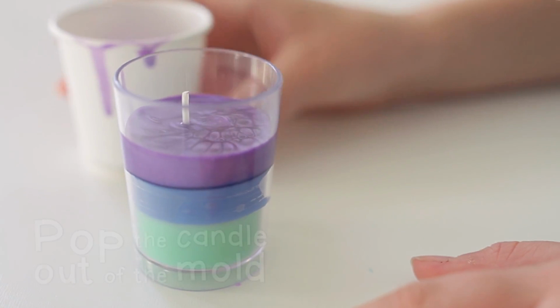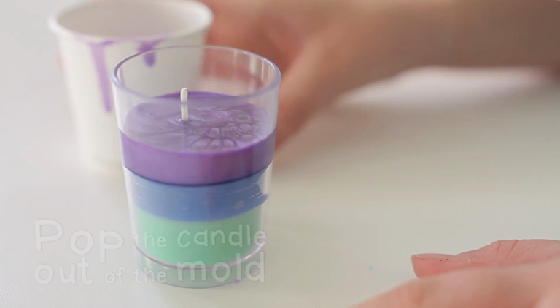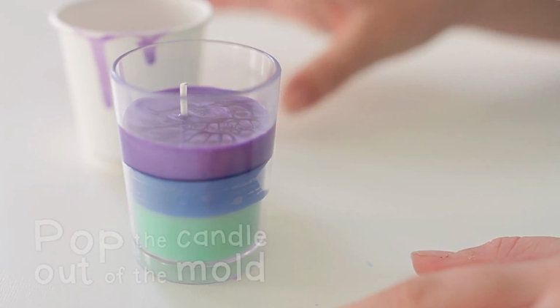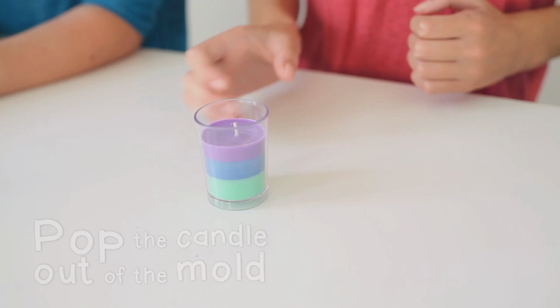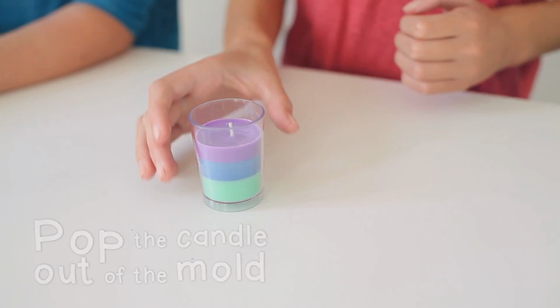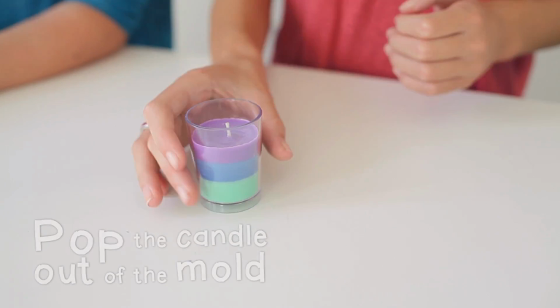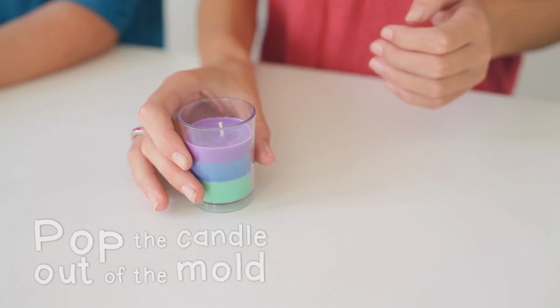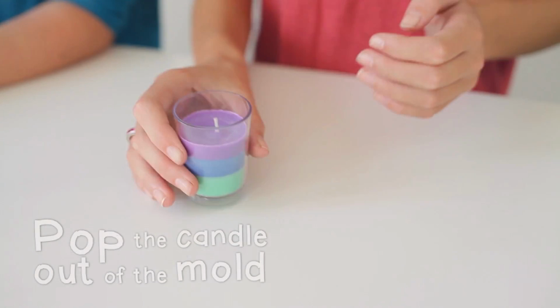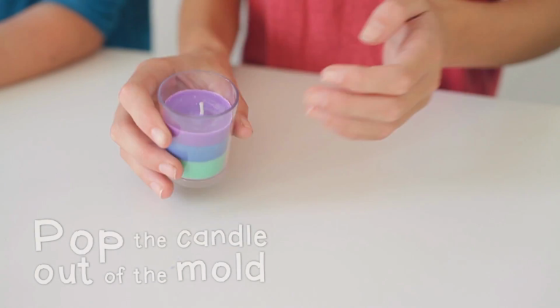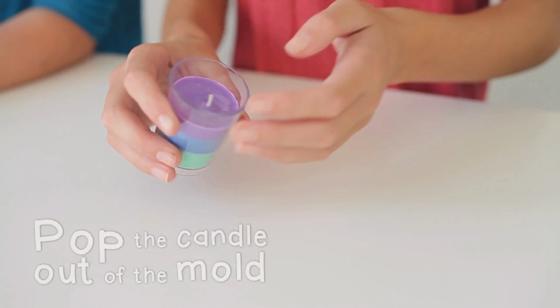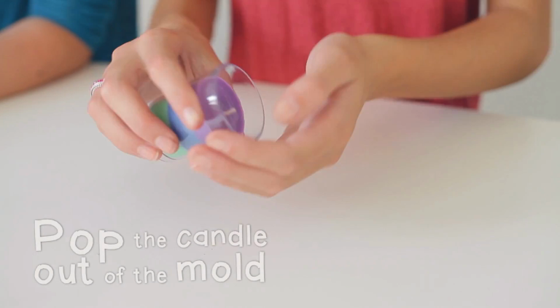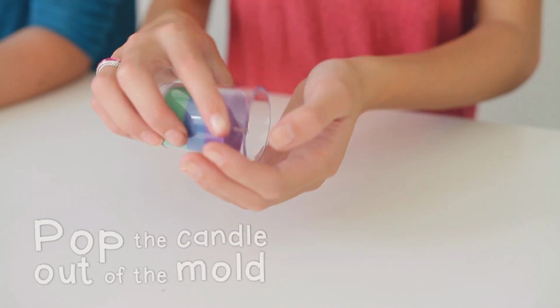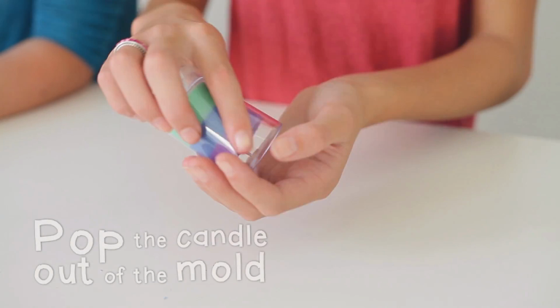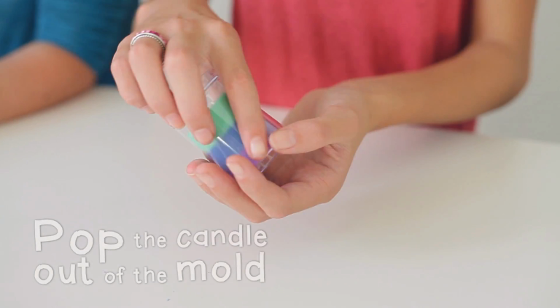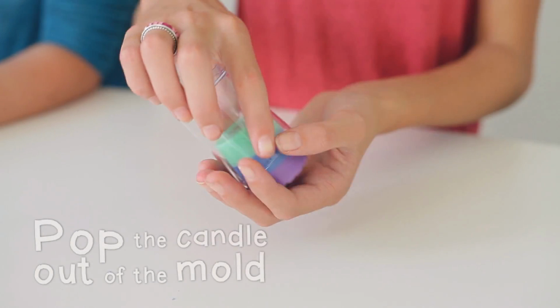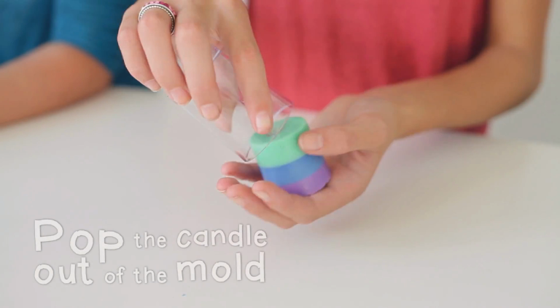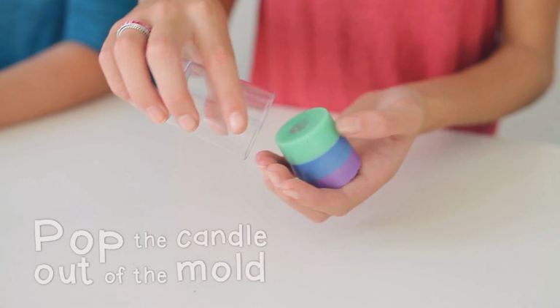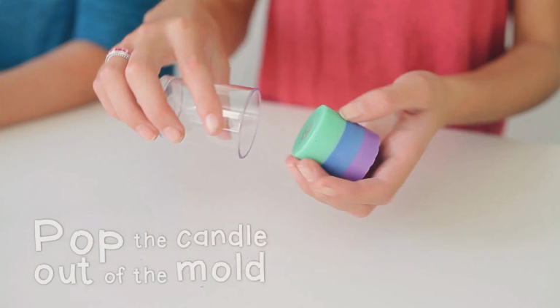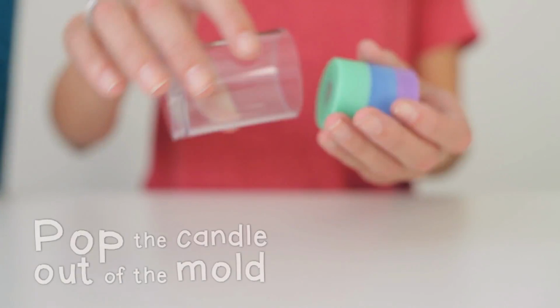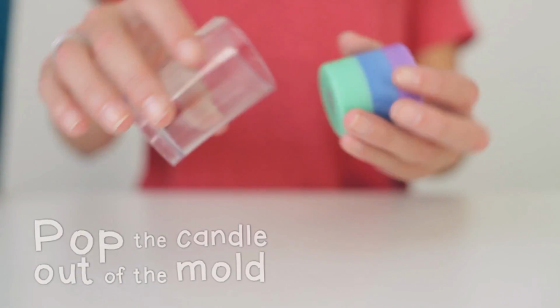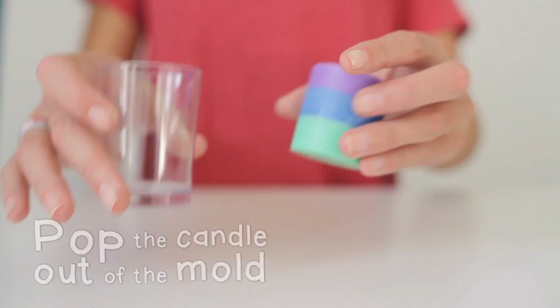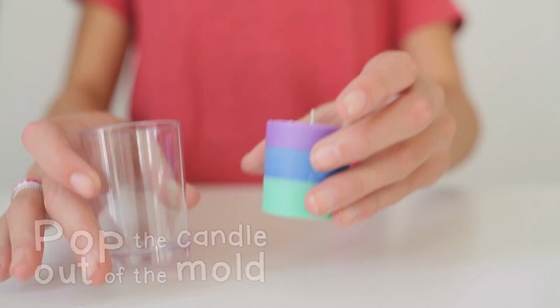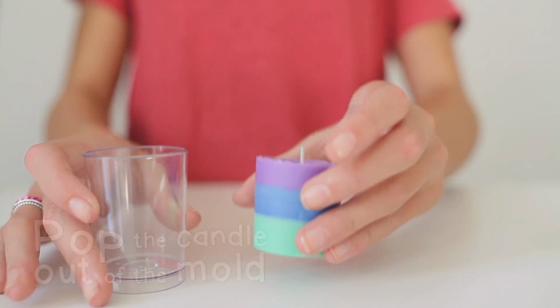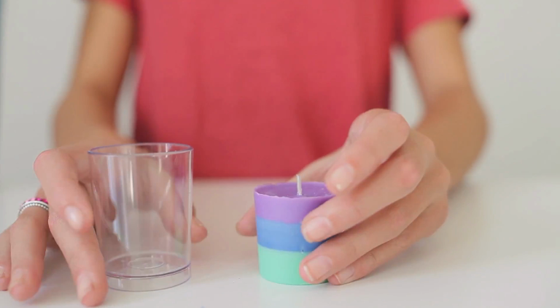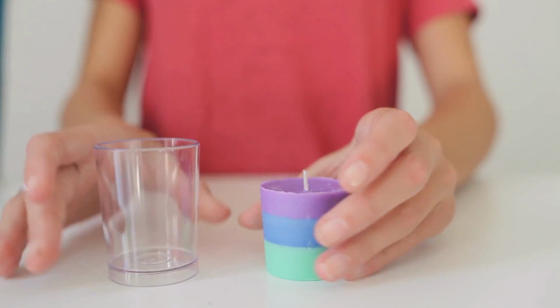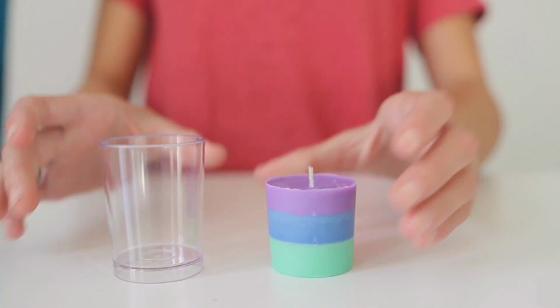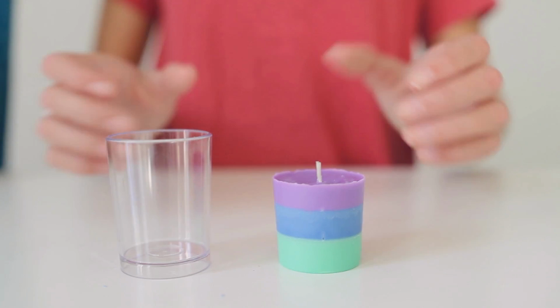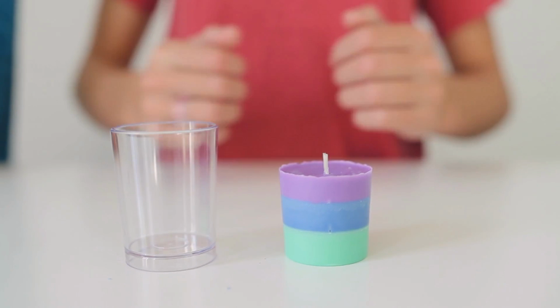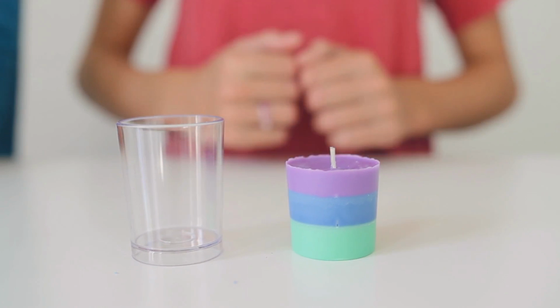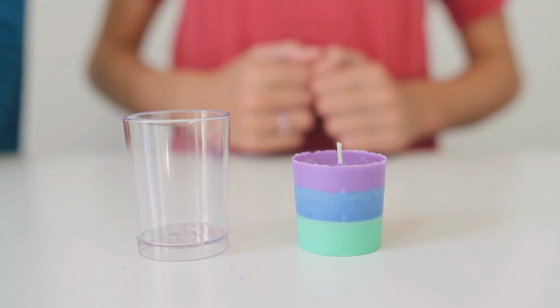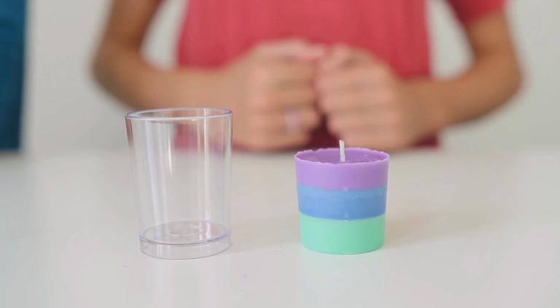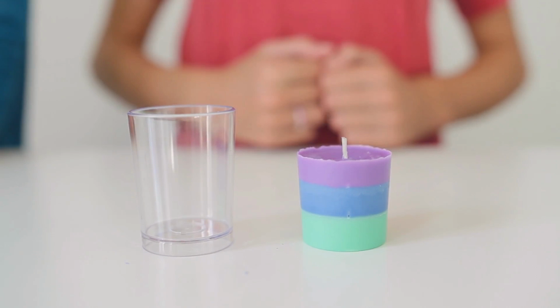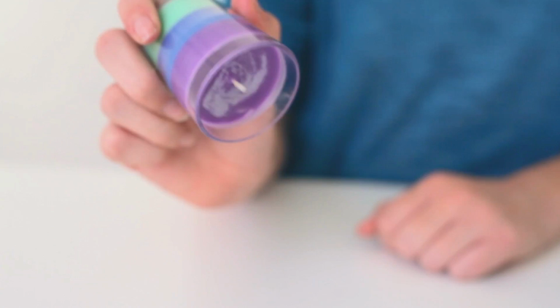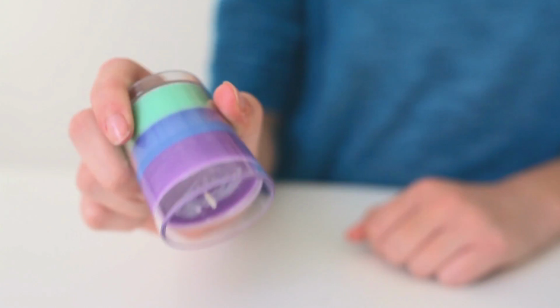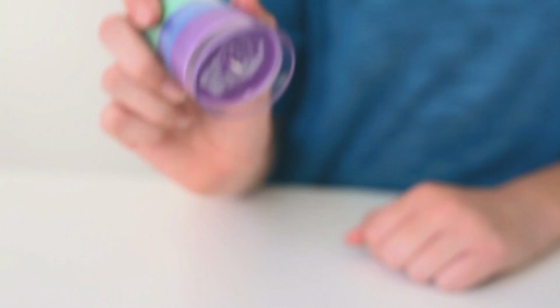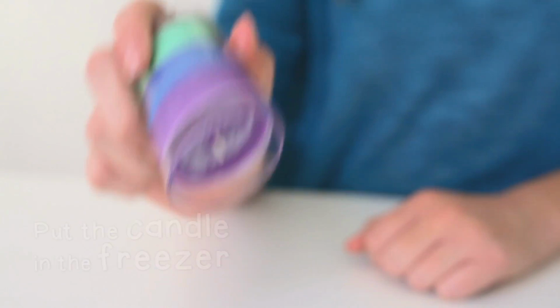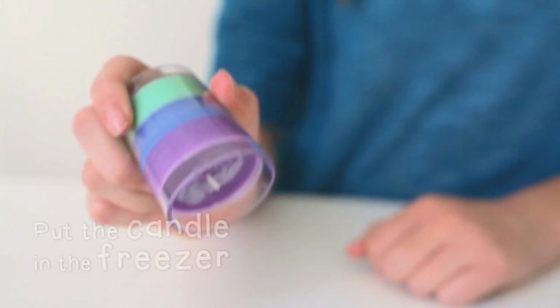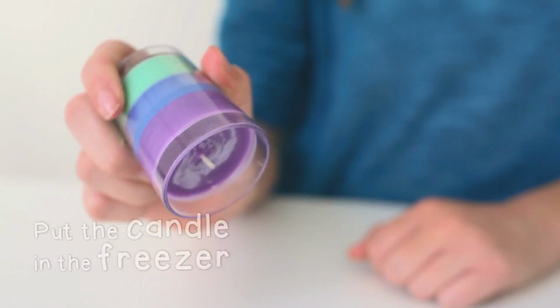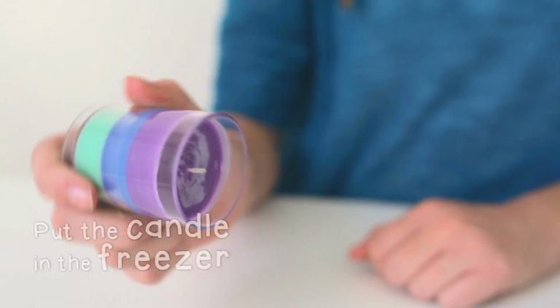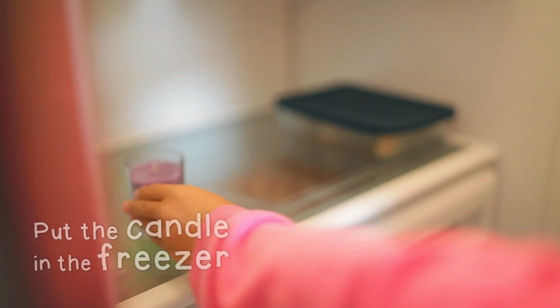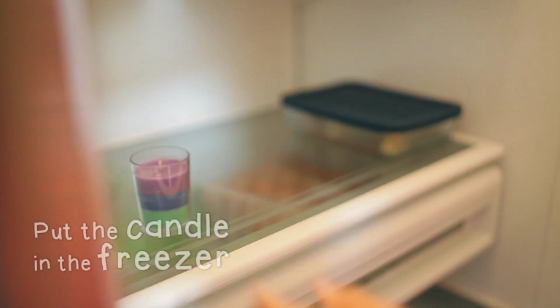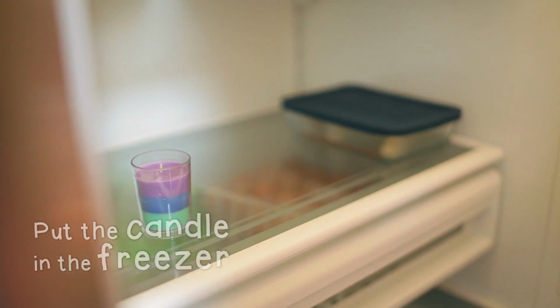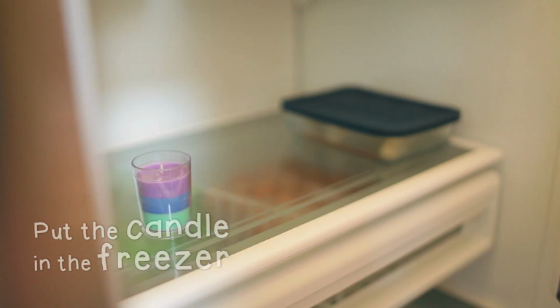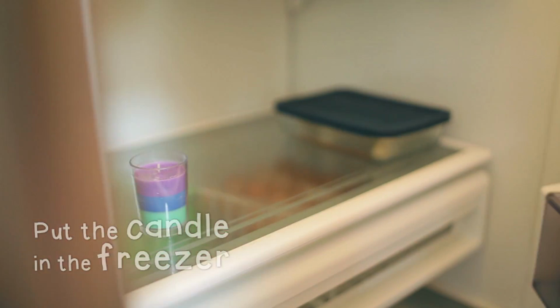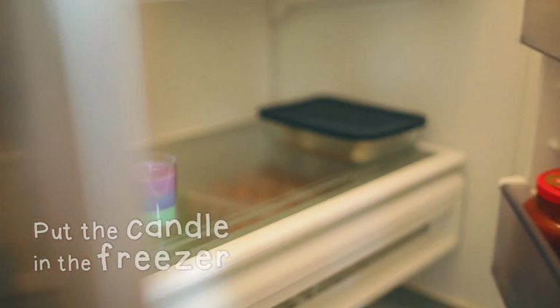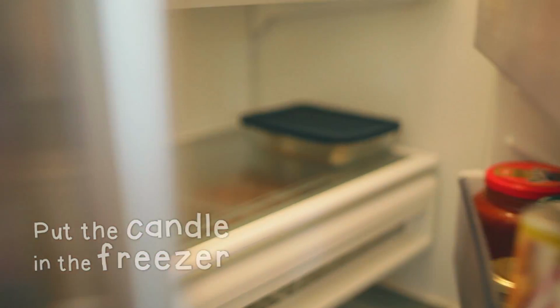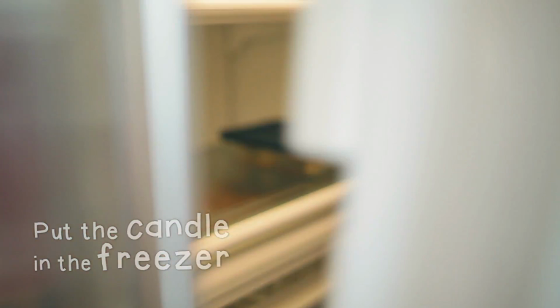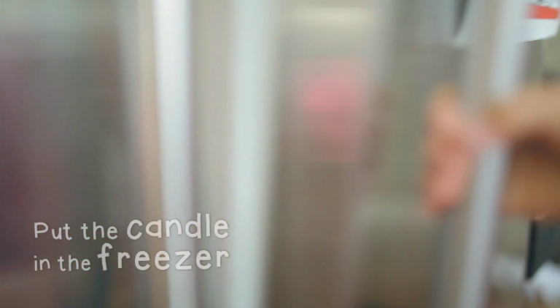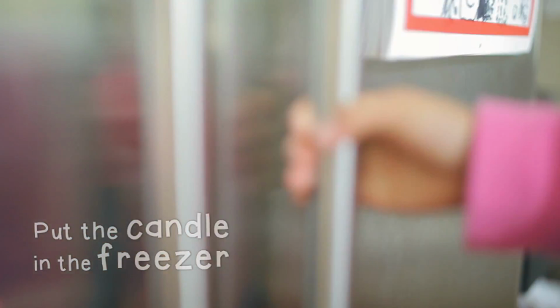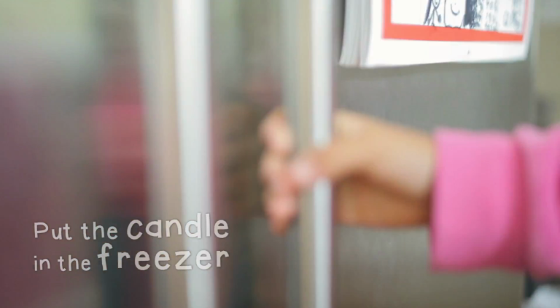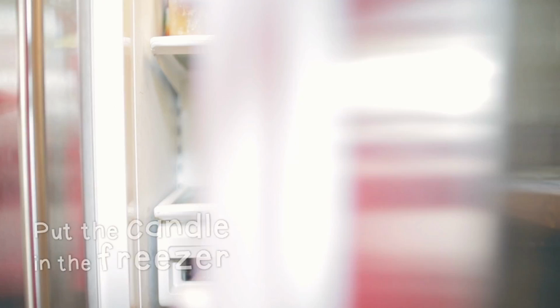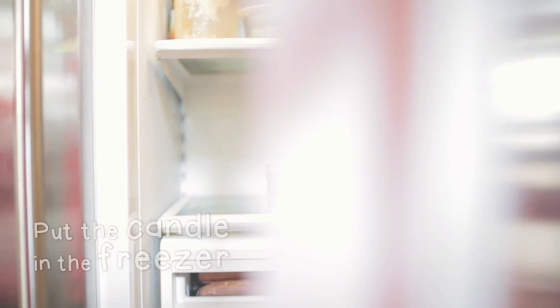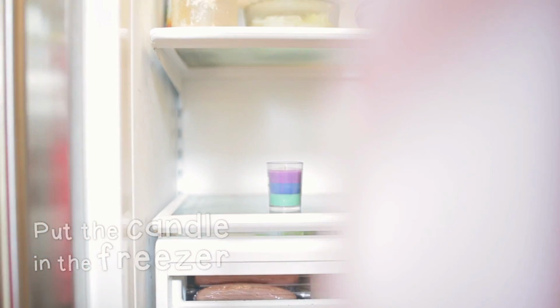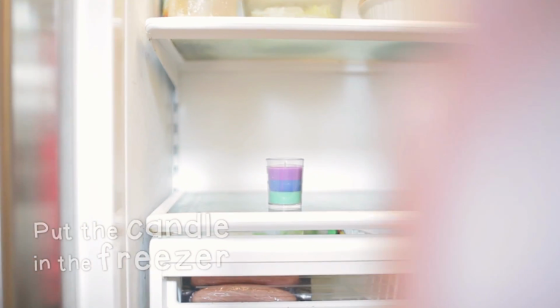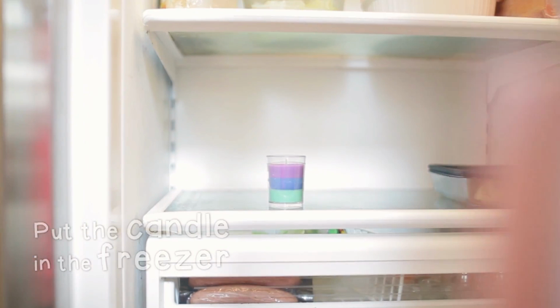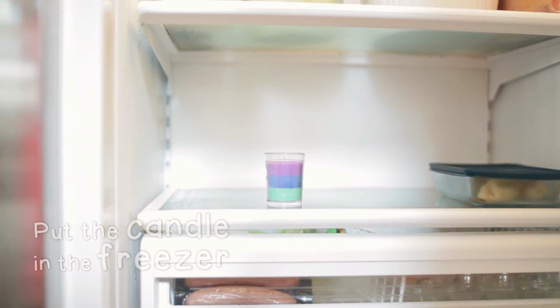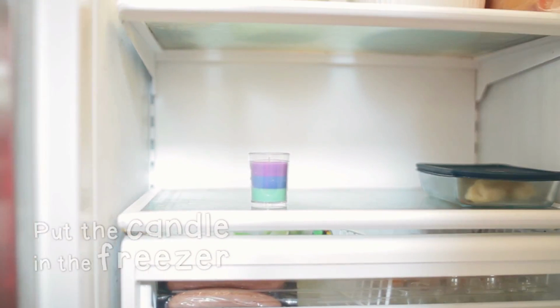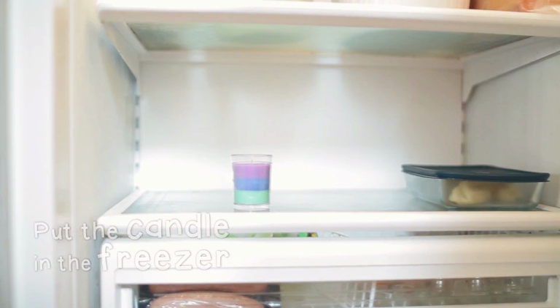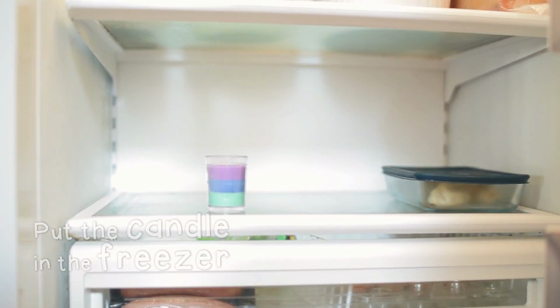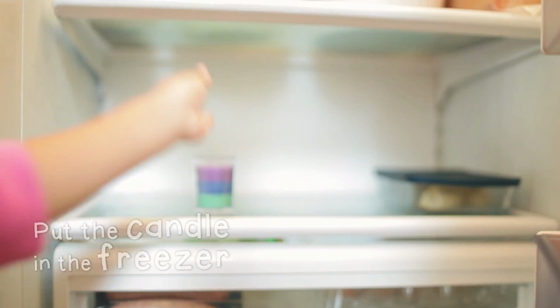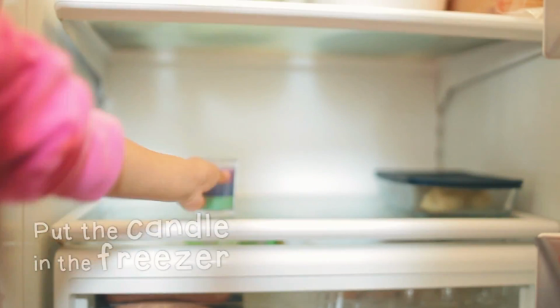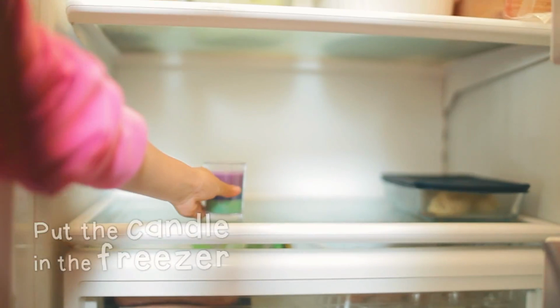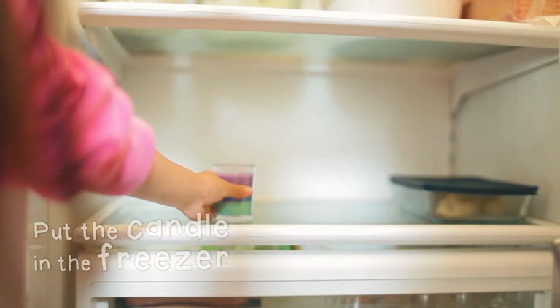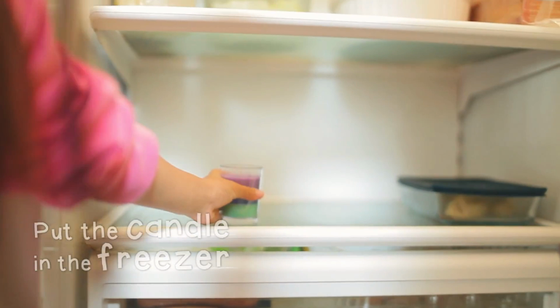Once all the layers have hardened, pop your candle out of the mold. If you're having trouble with your candle, put it in the freezer, then take it out and try again.